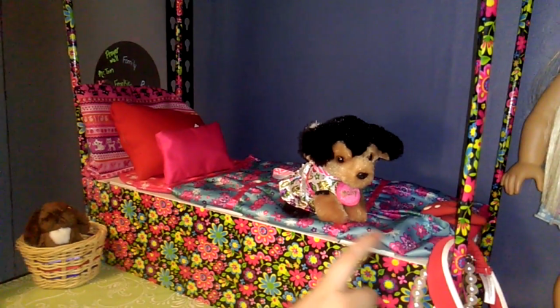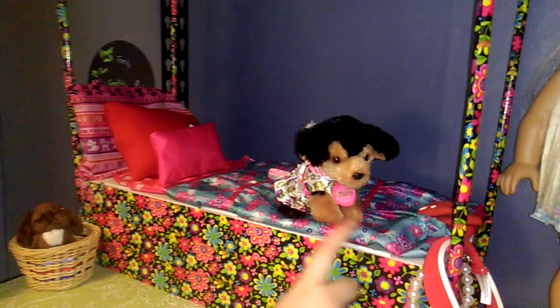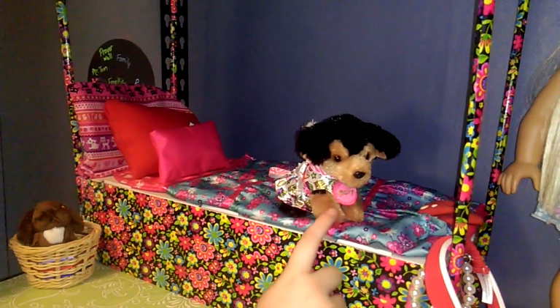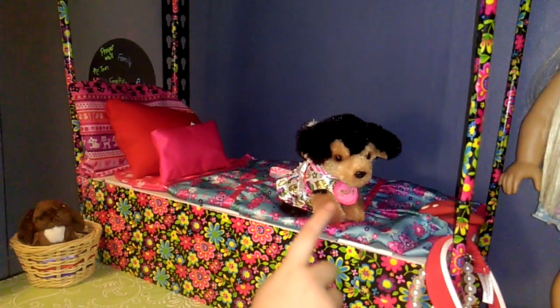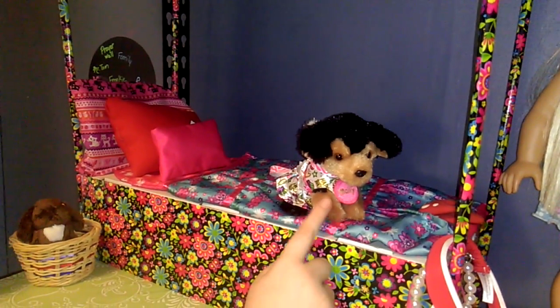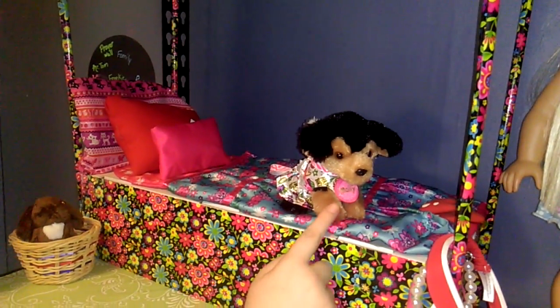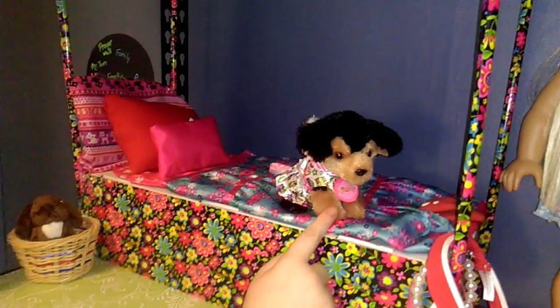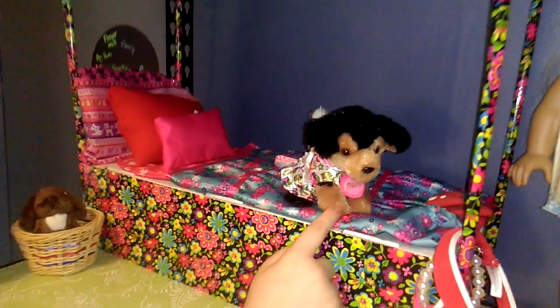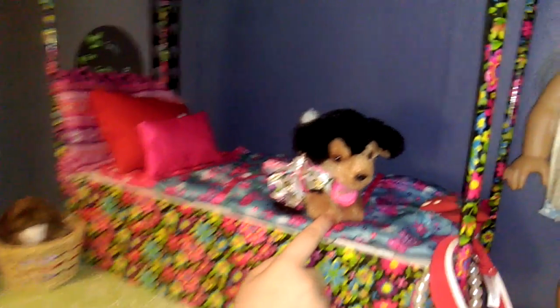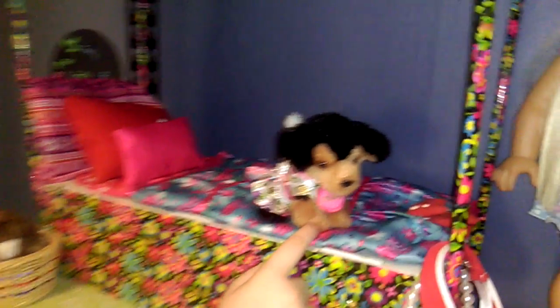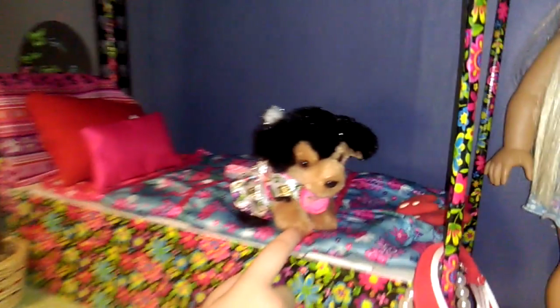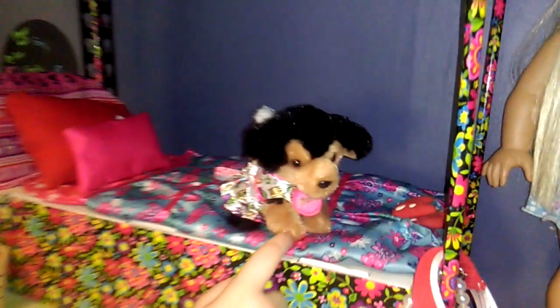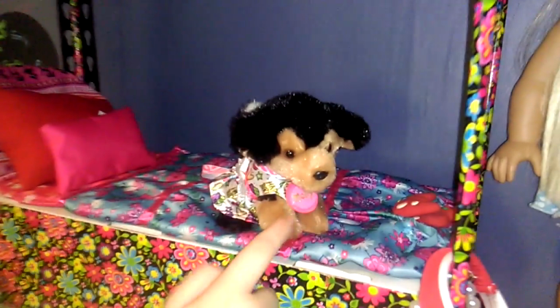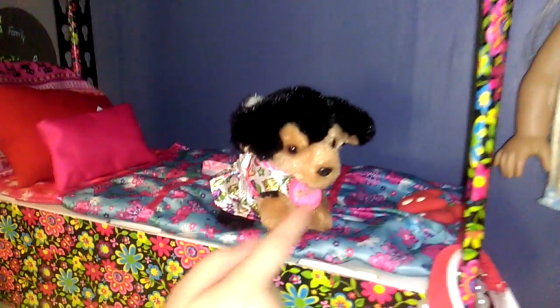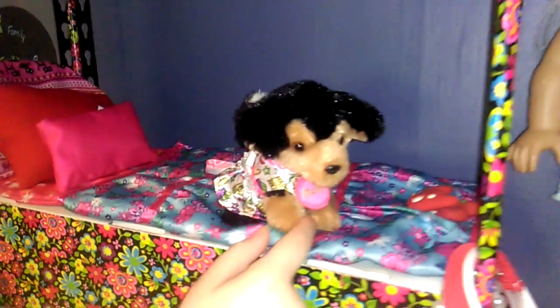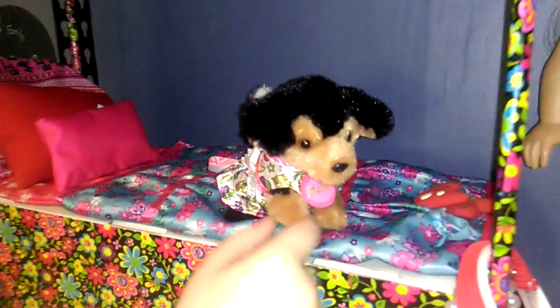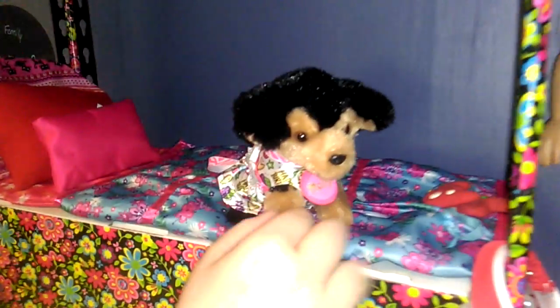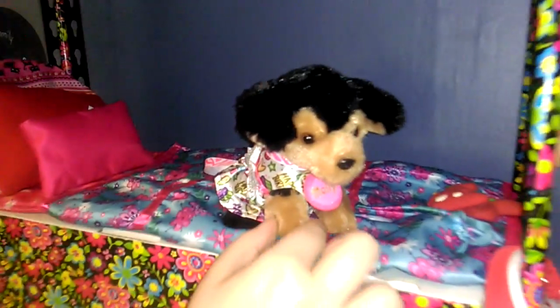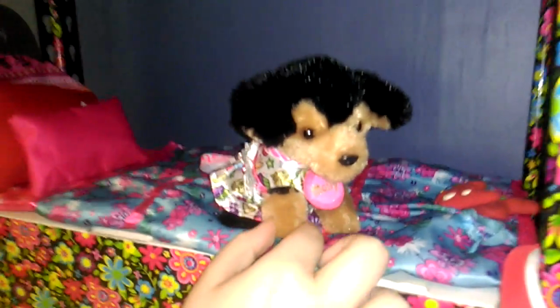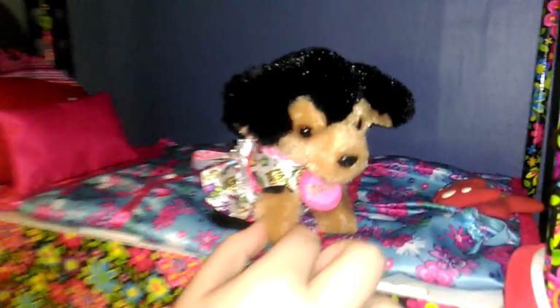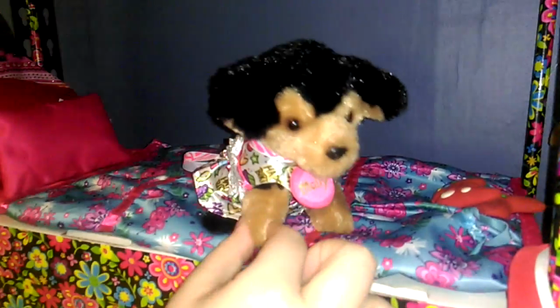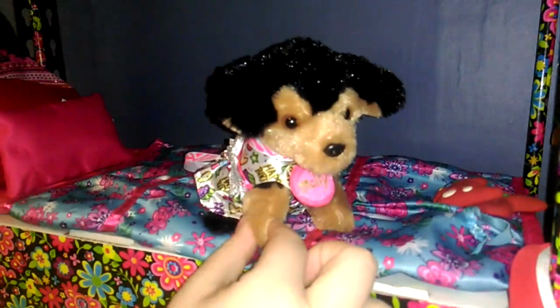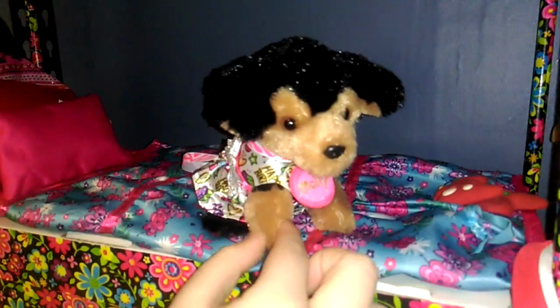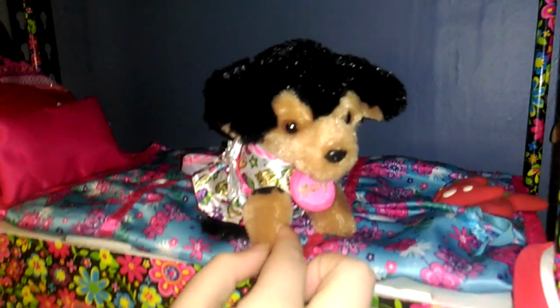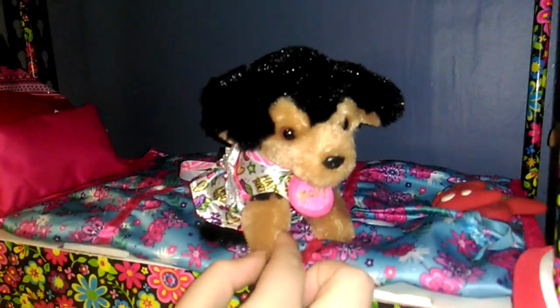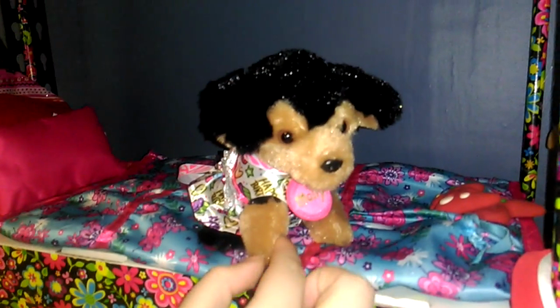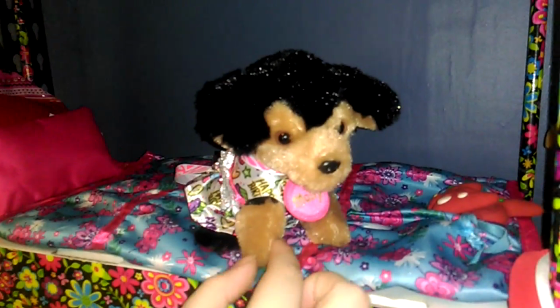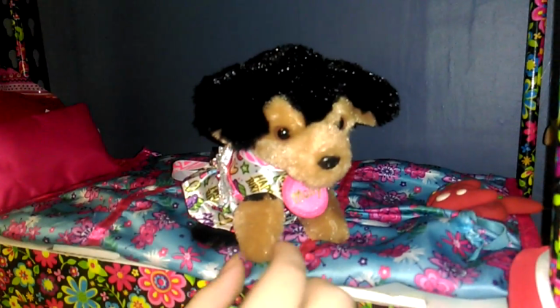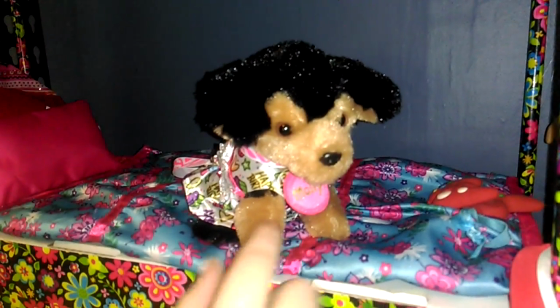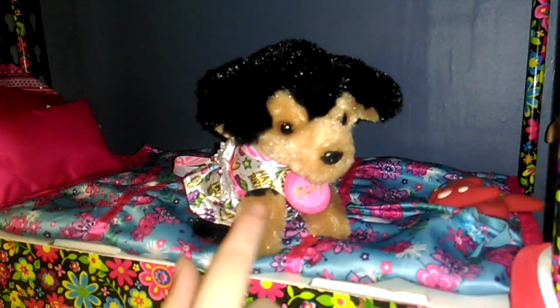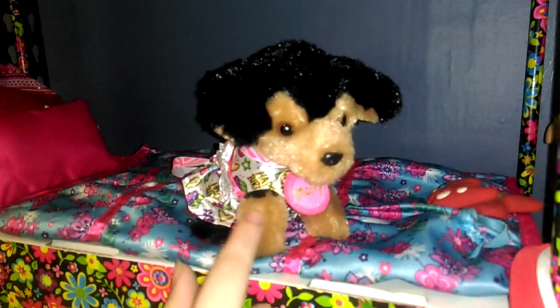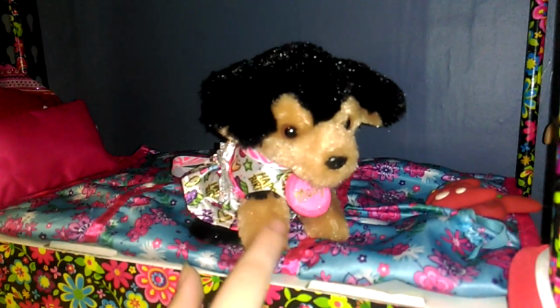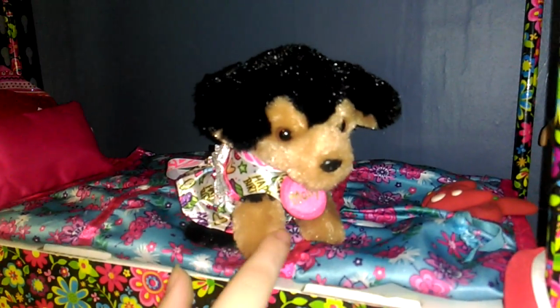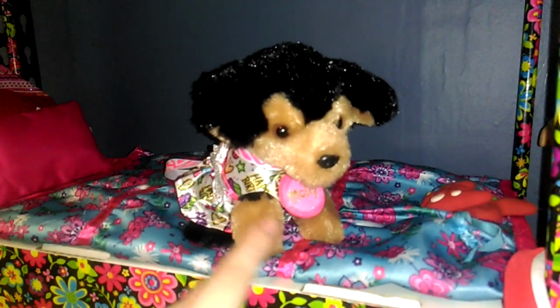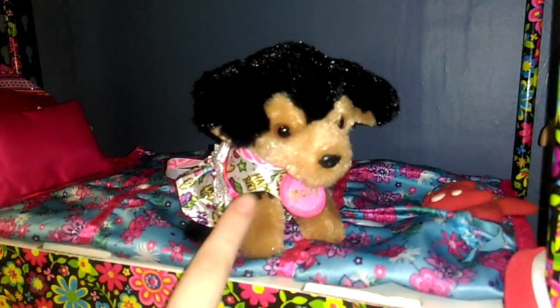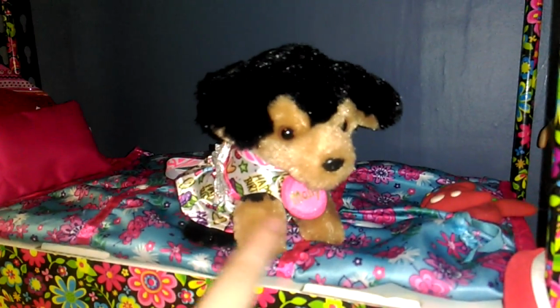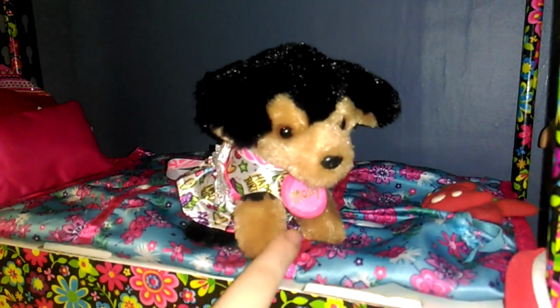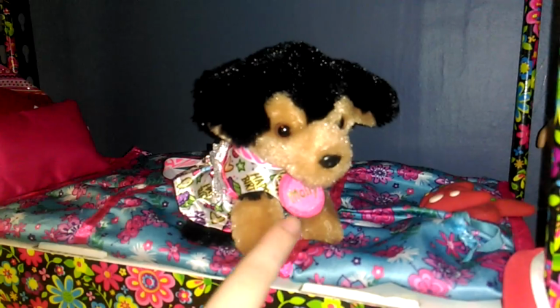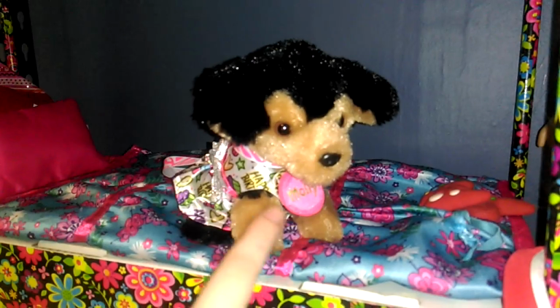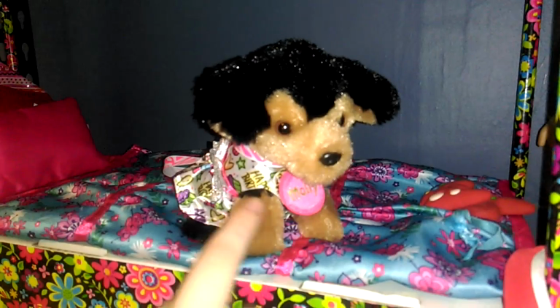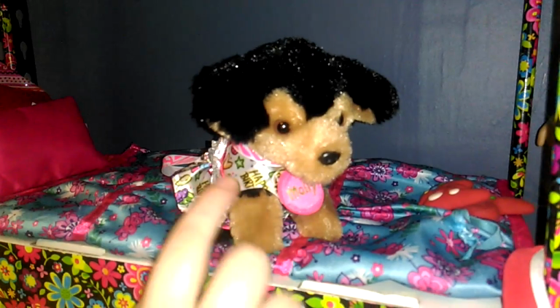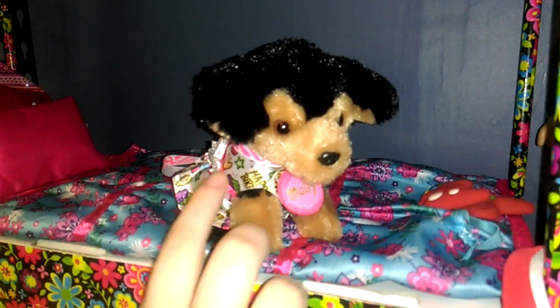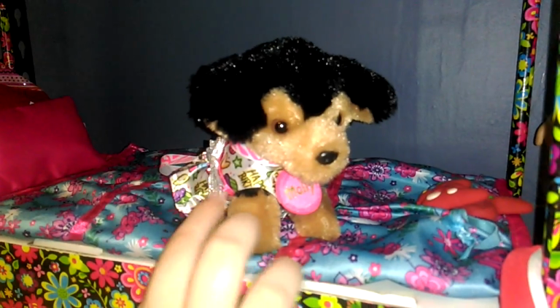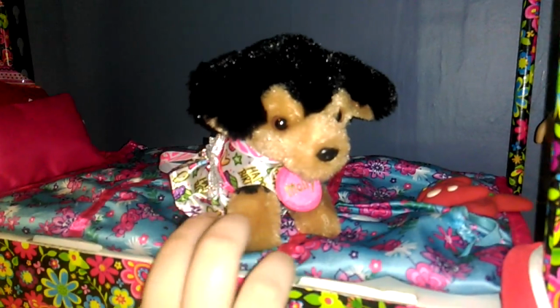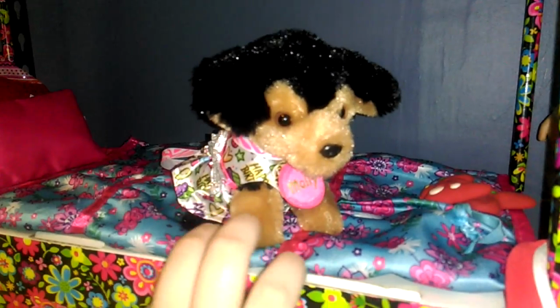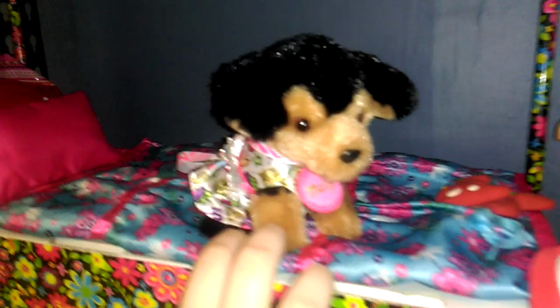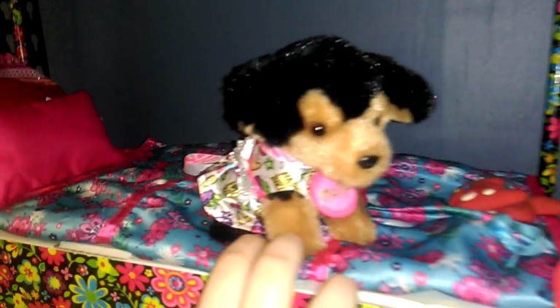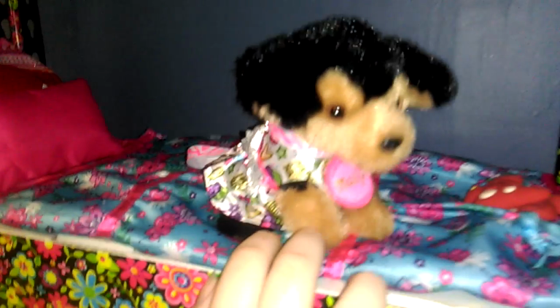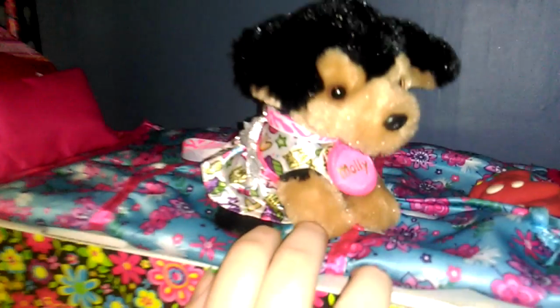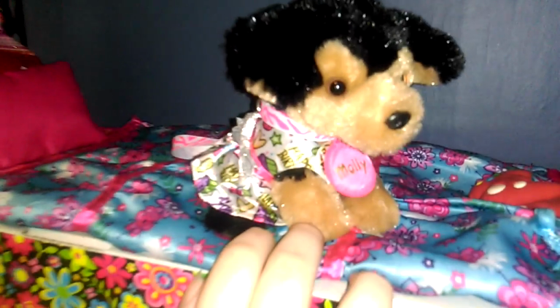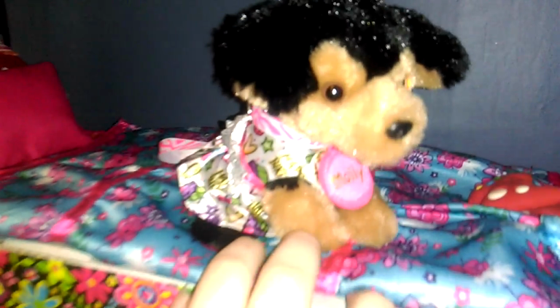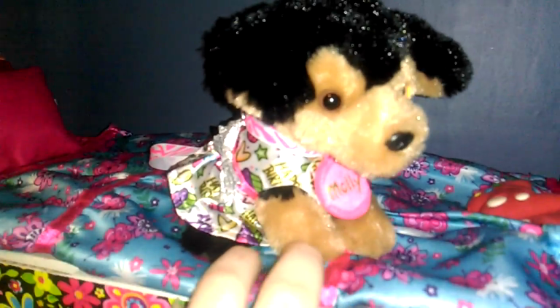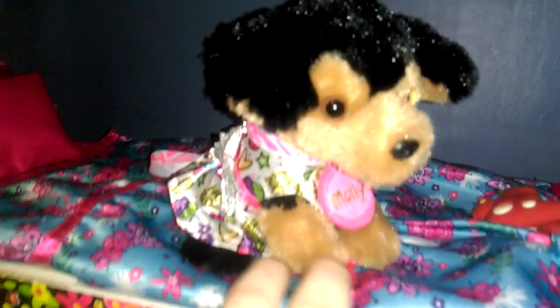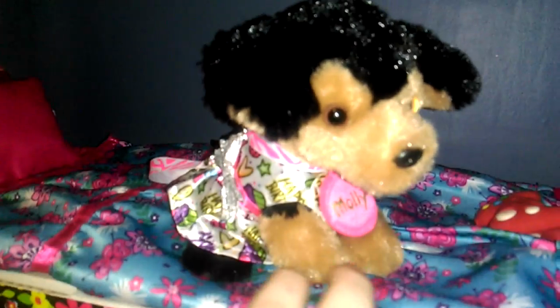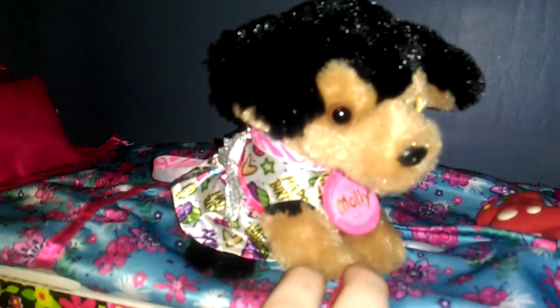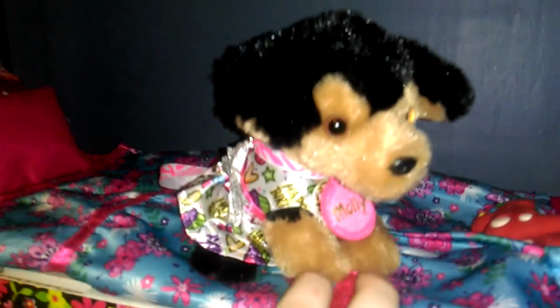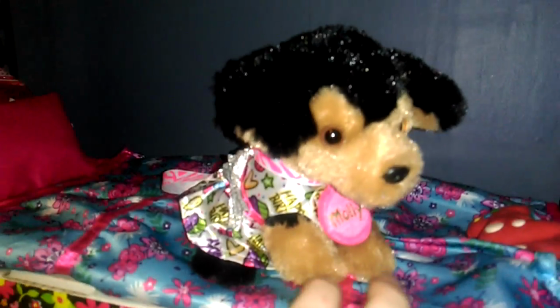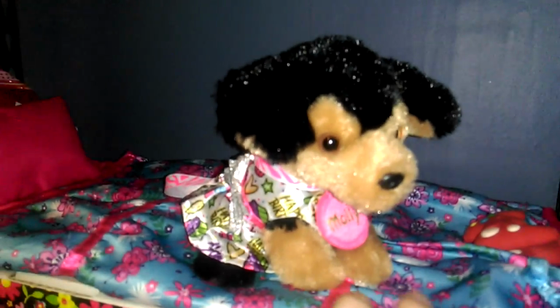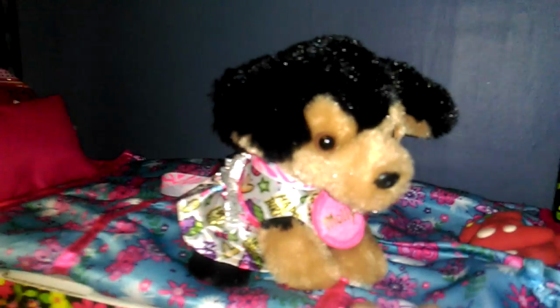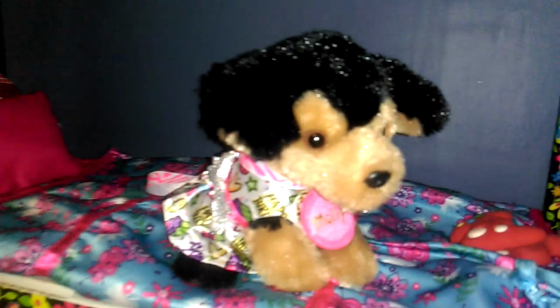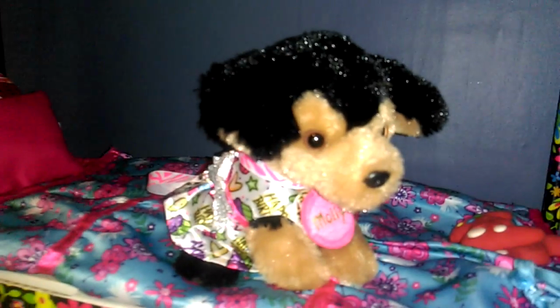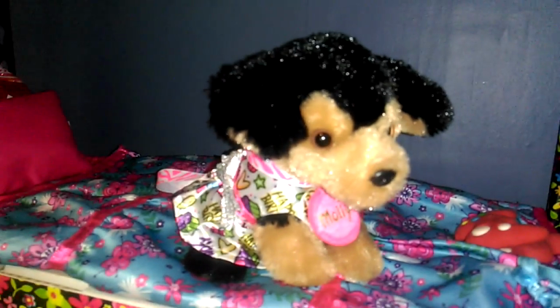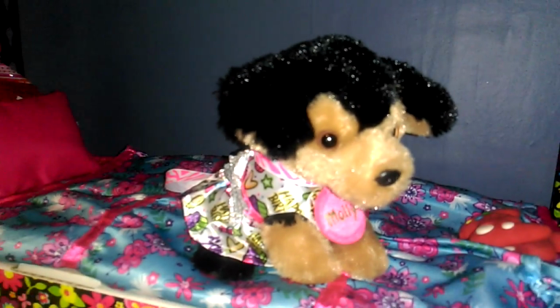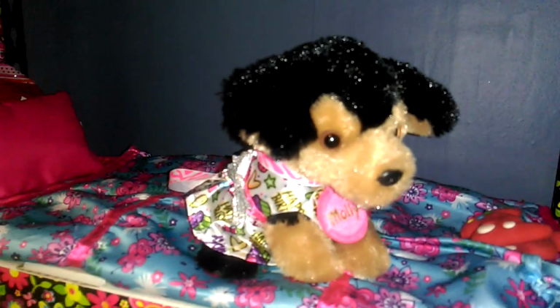And on her bed we have her little dog, Molly. That one's from Justice.